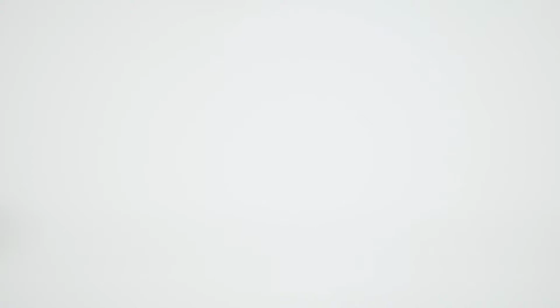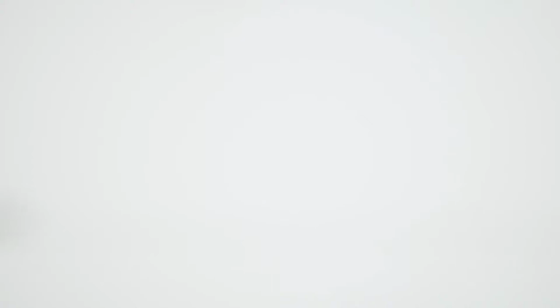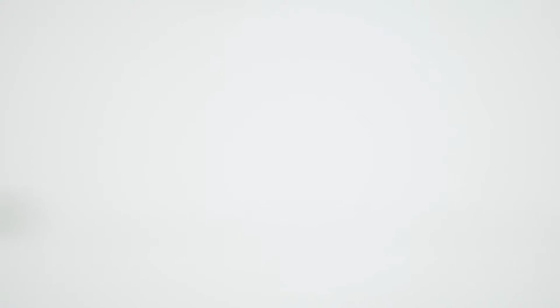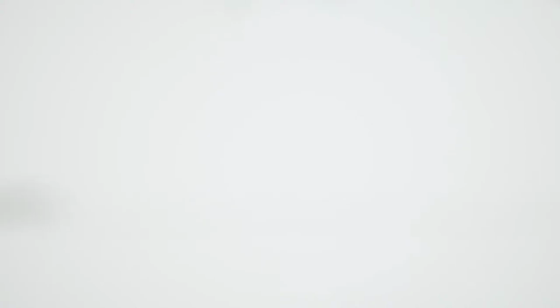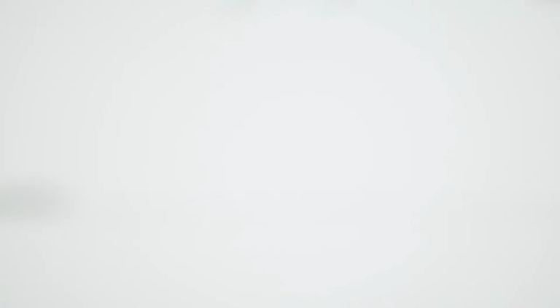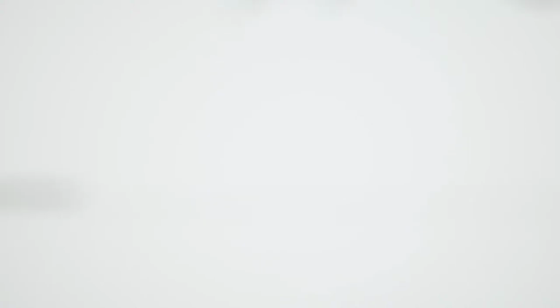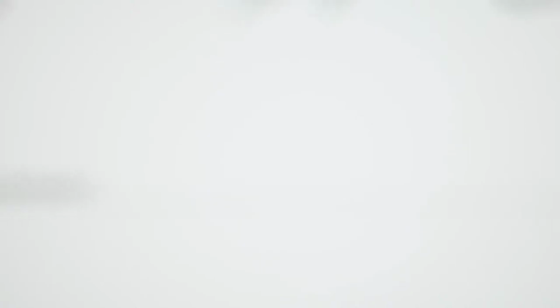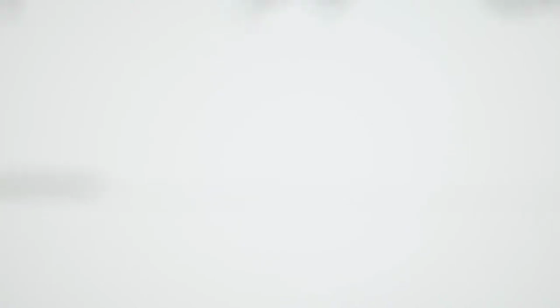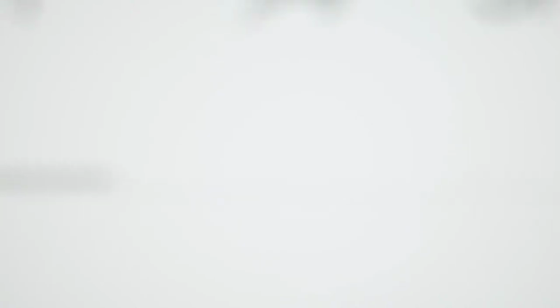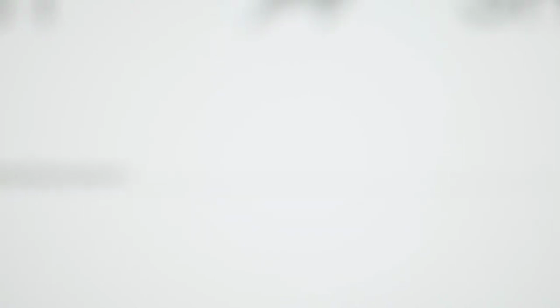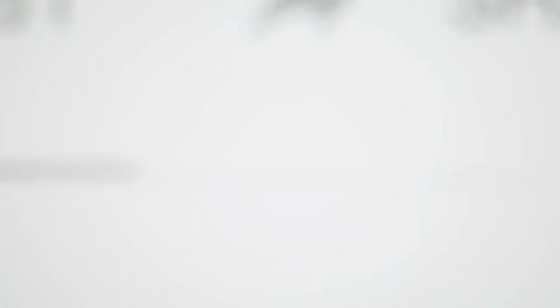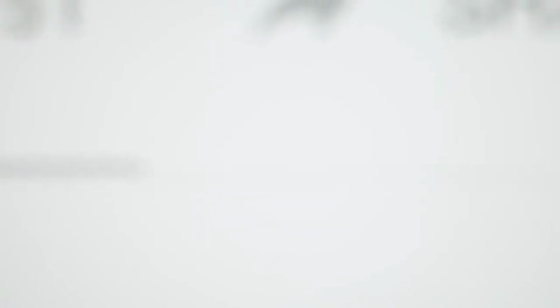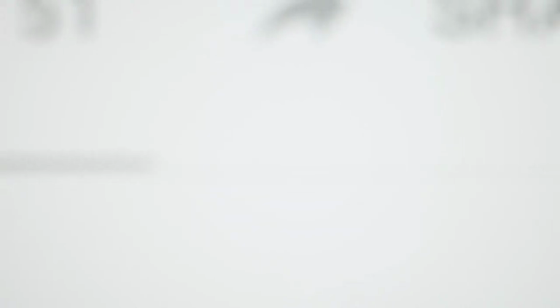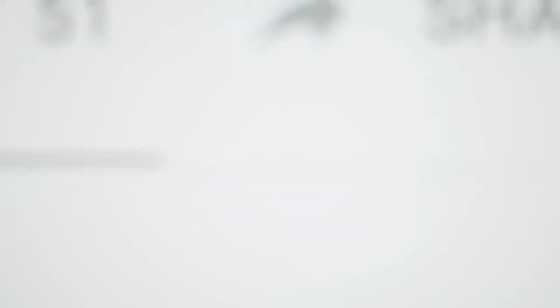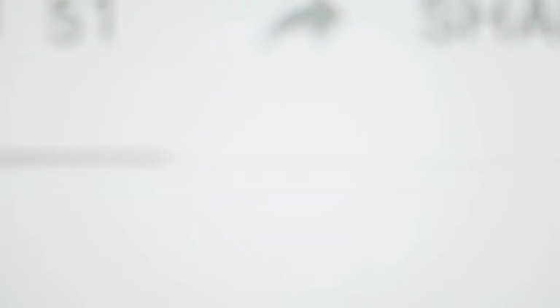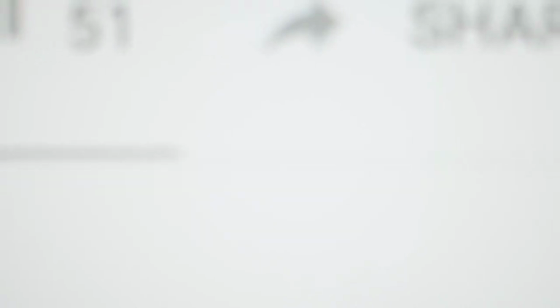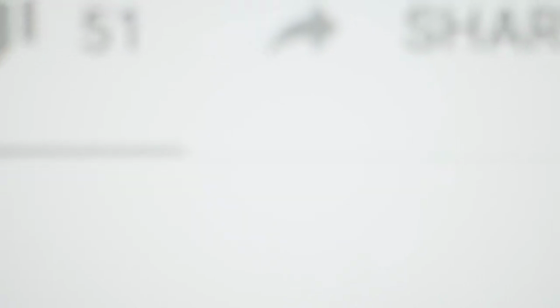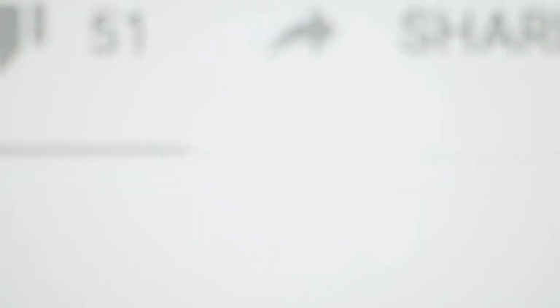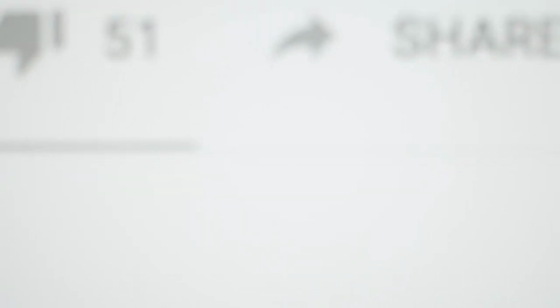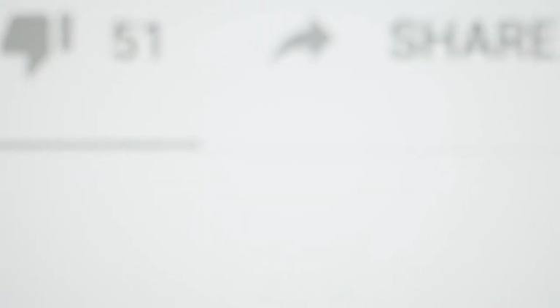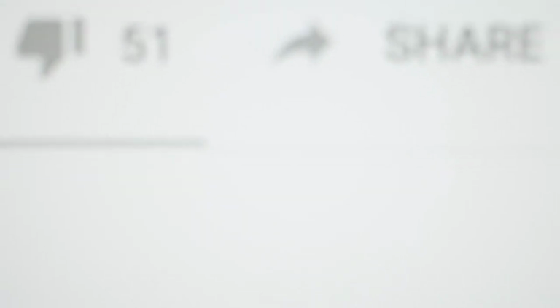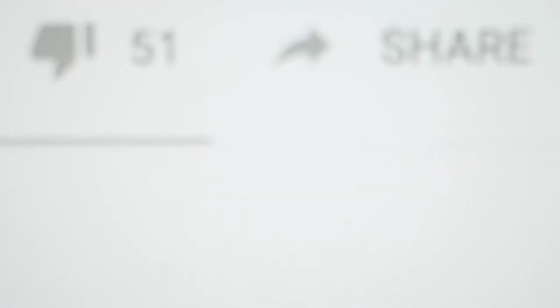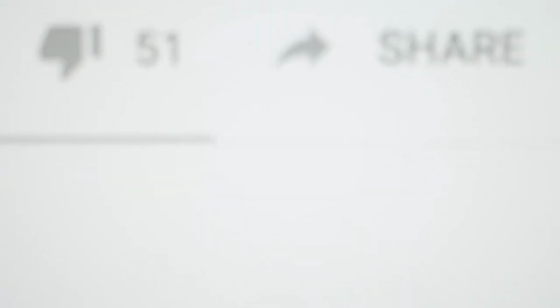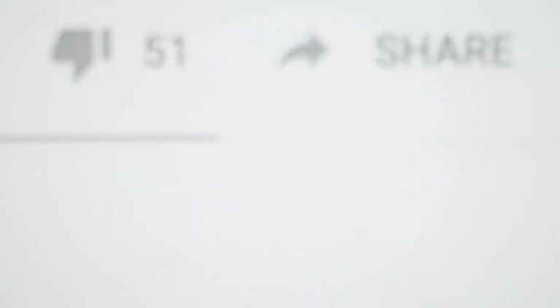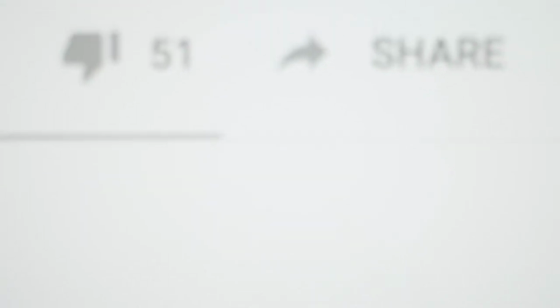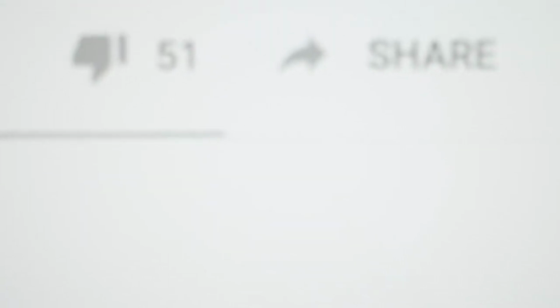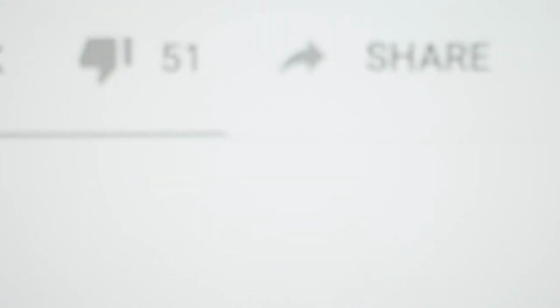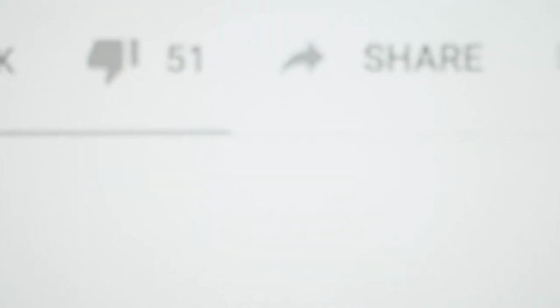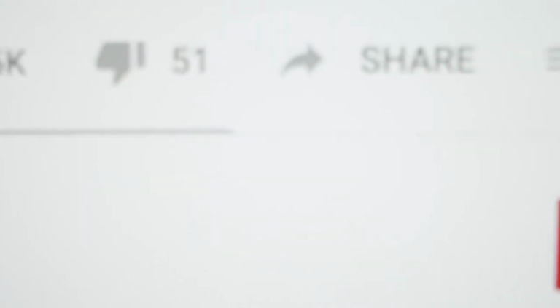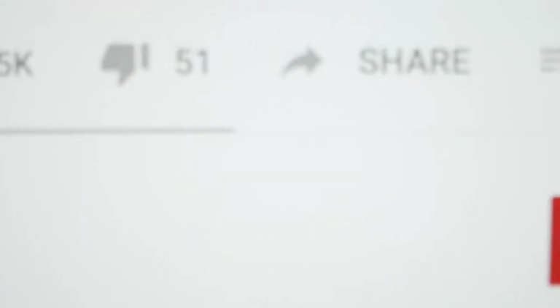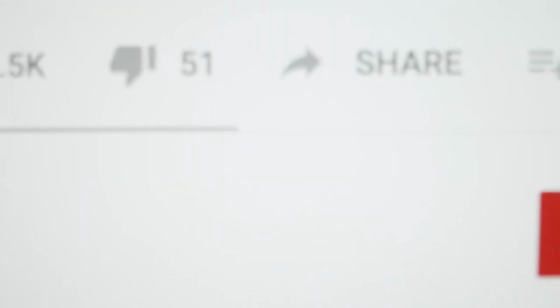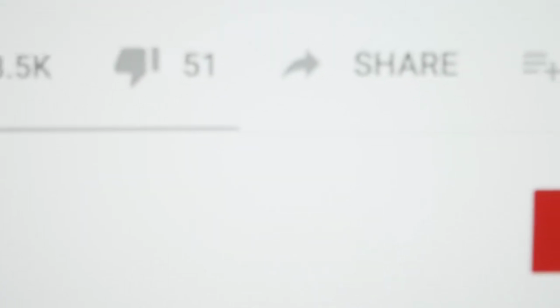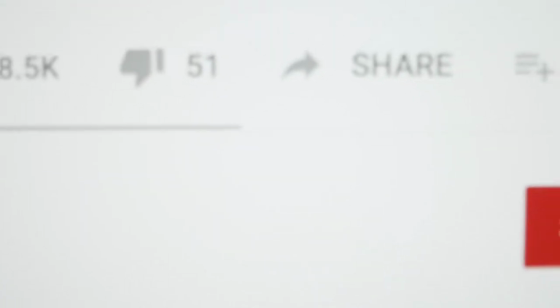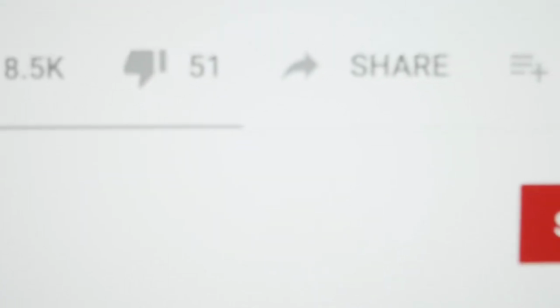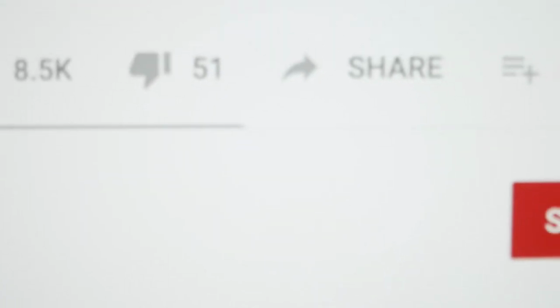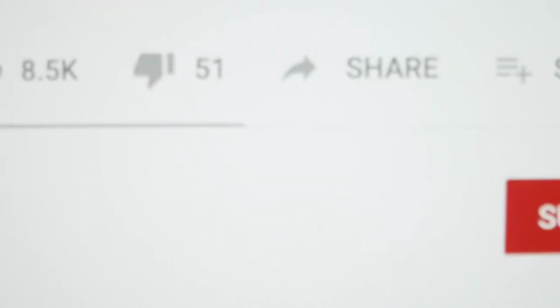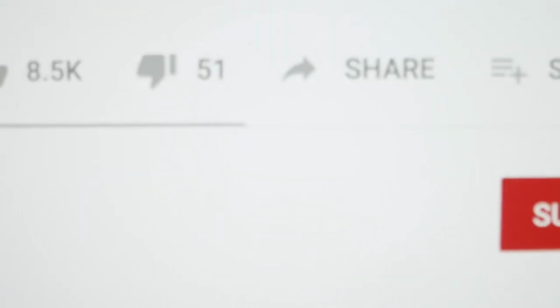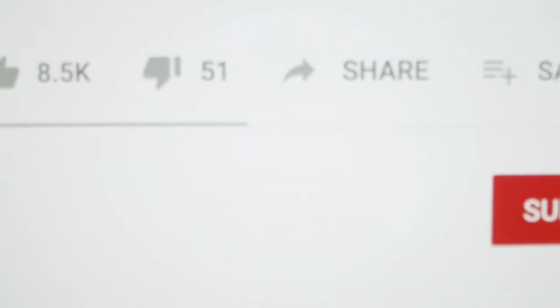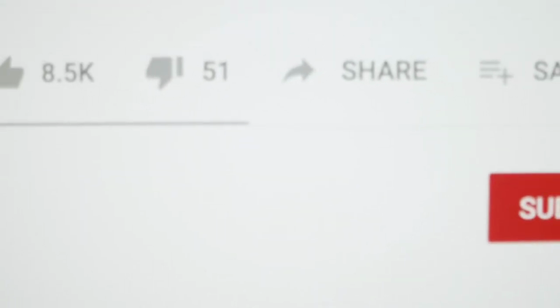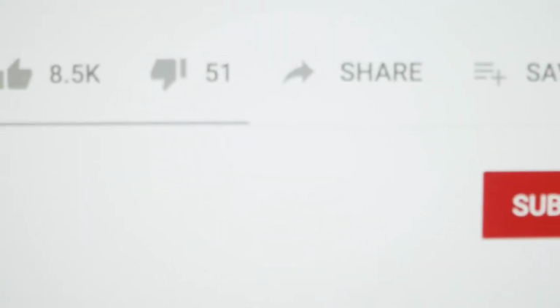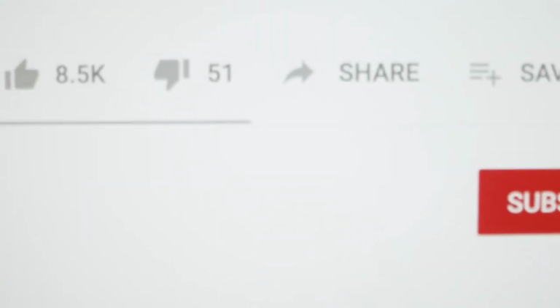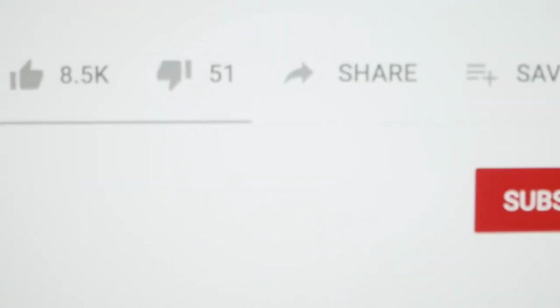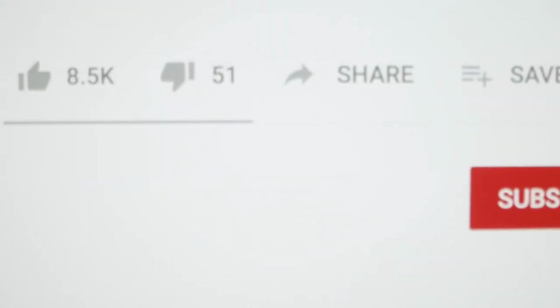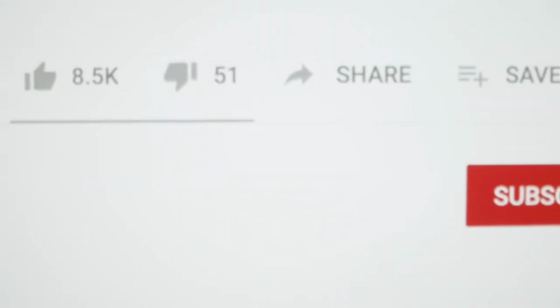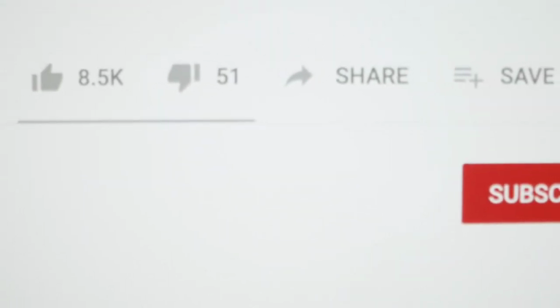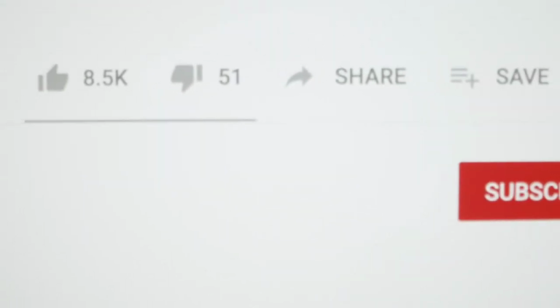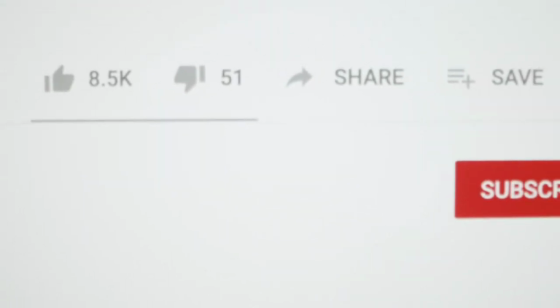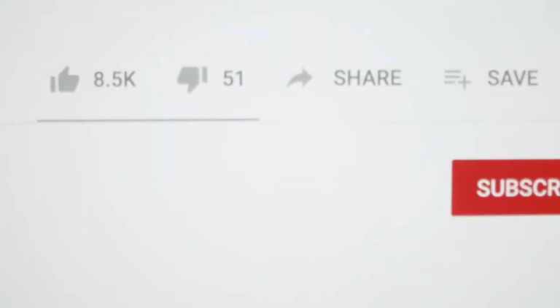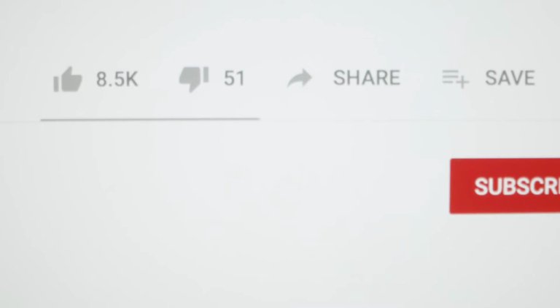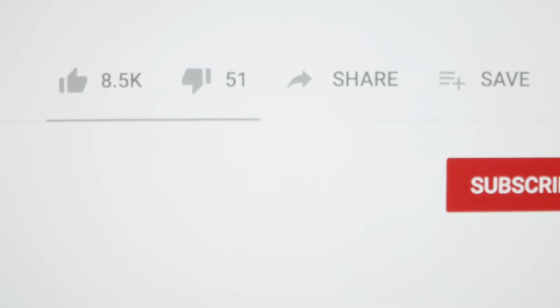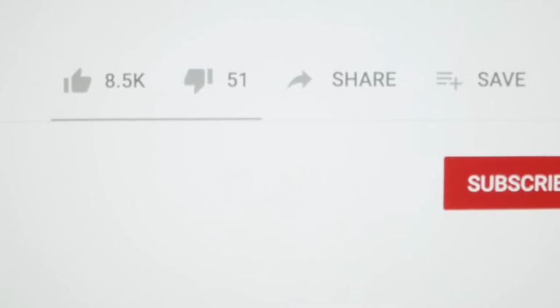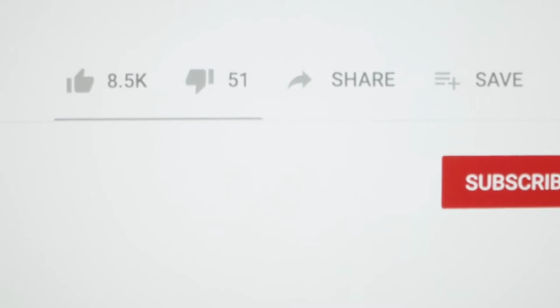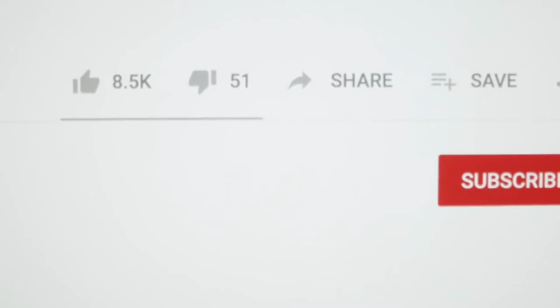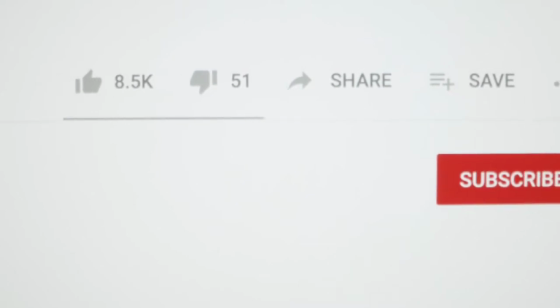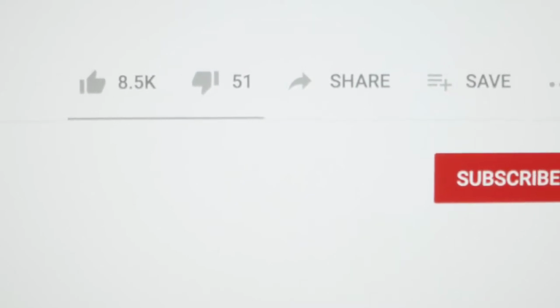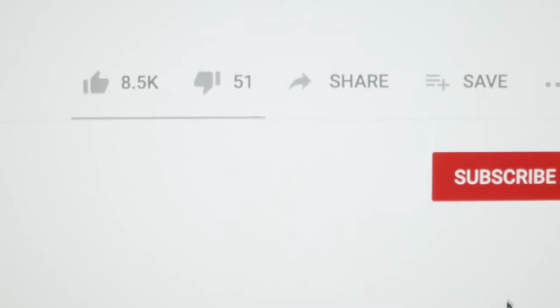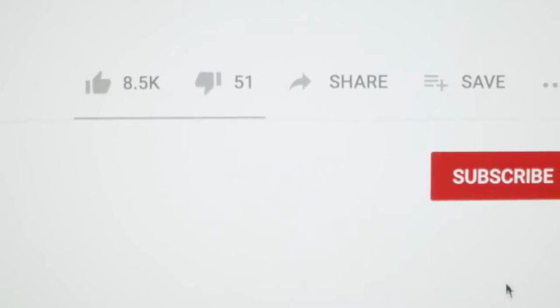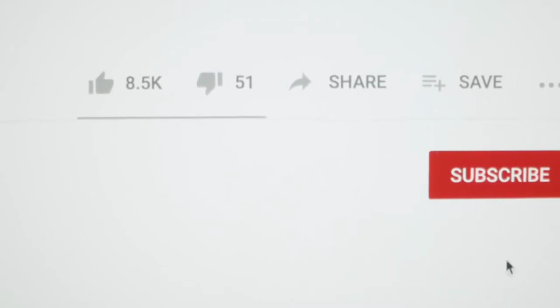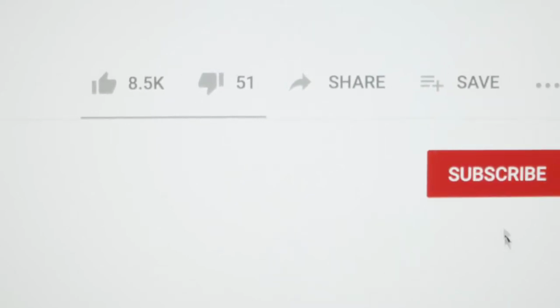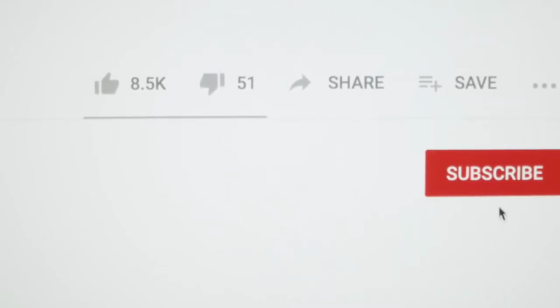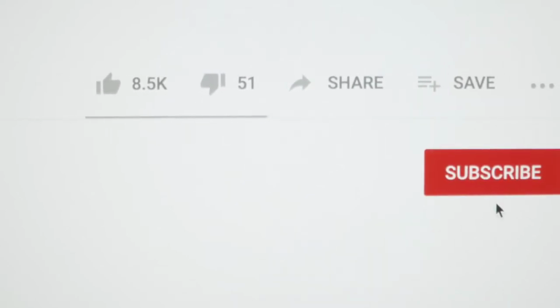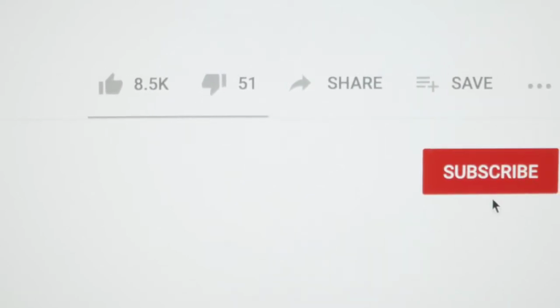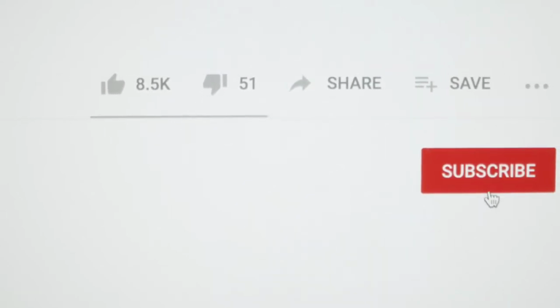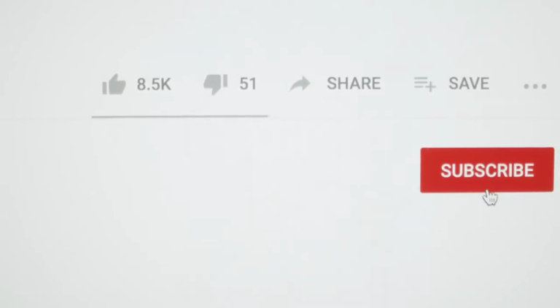Welcome to my documentary channel. Subscribe to the channel to receive all new content.